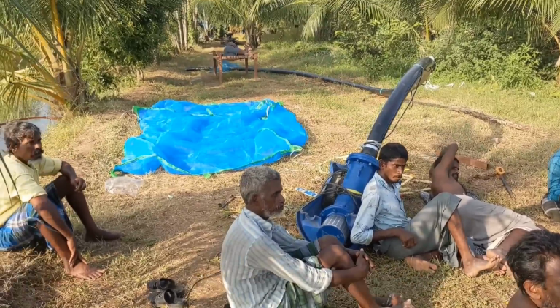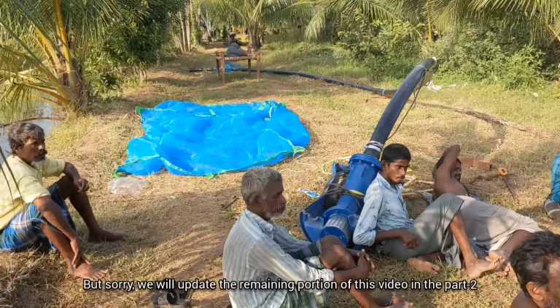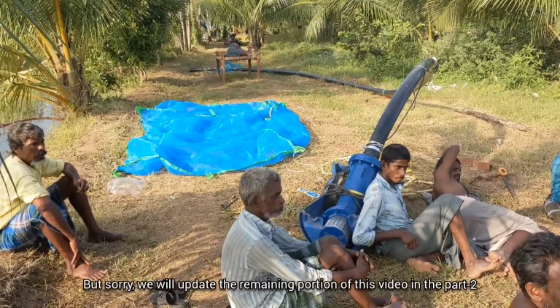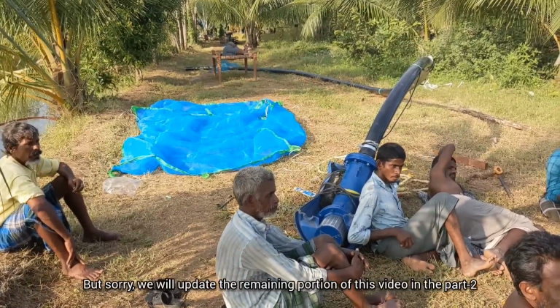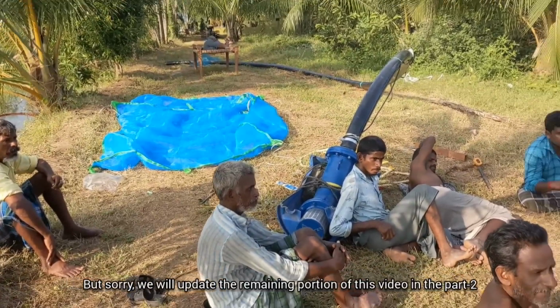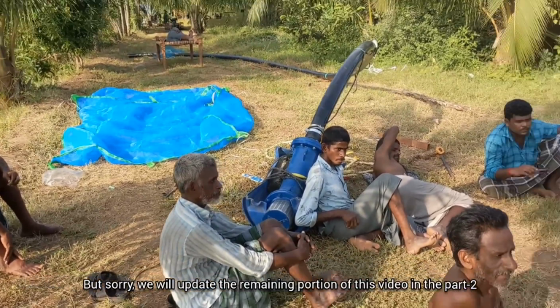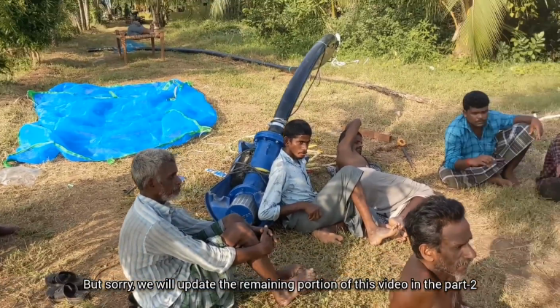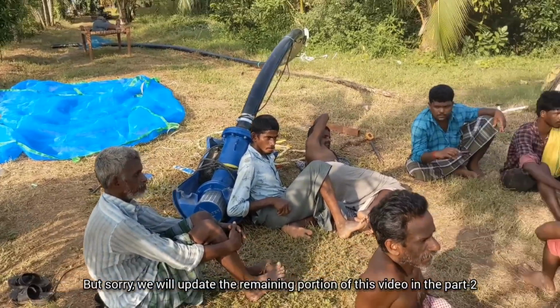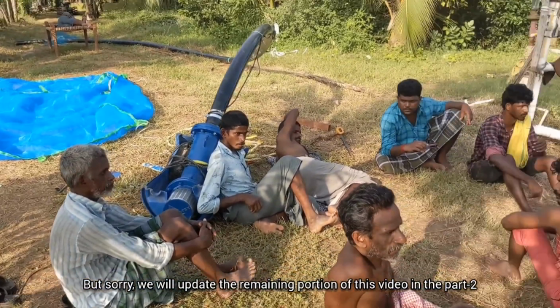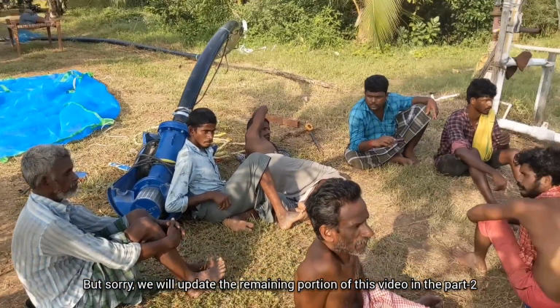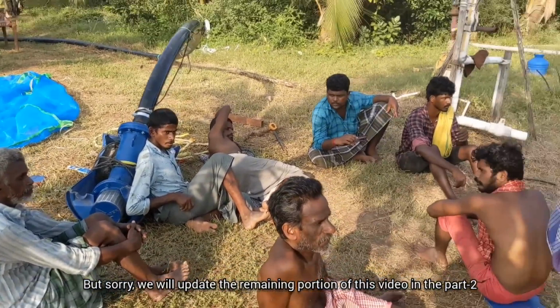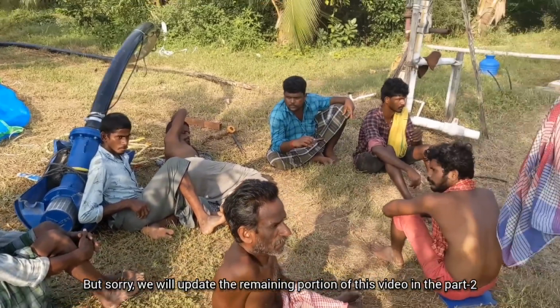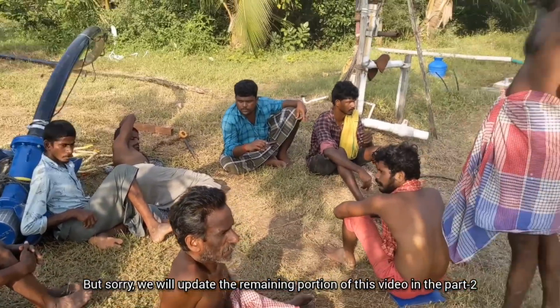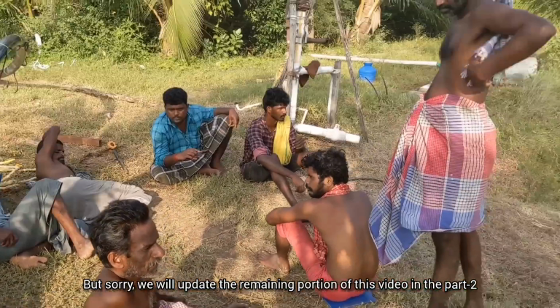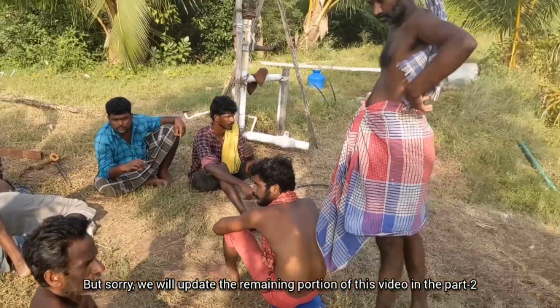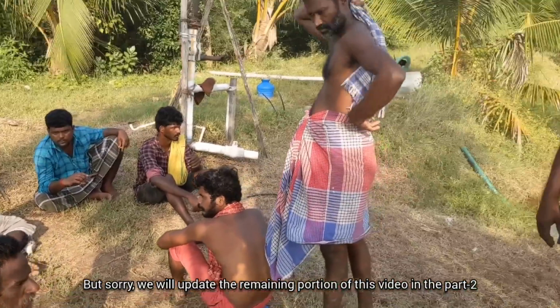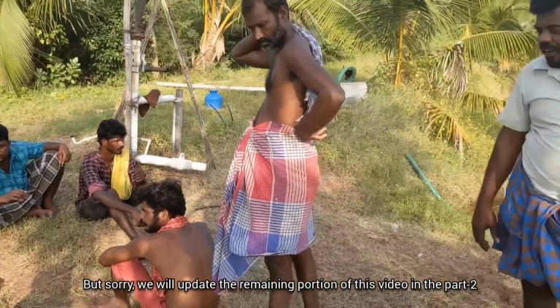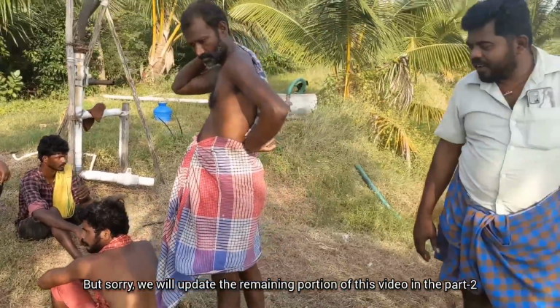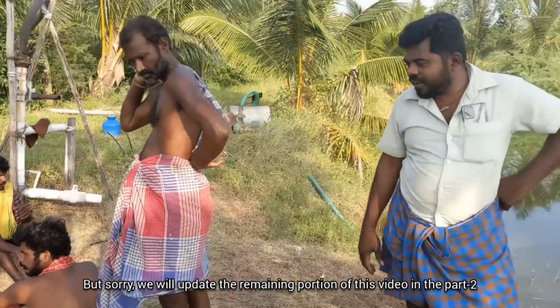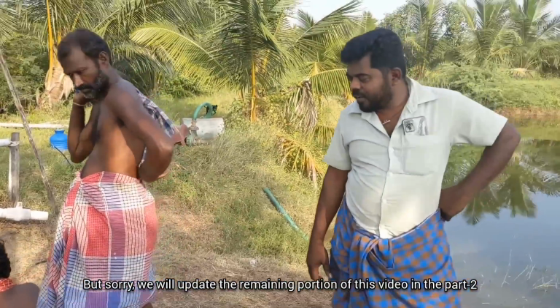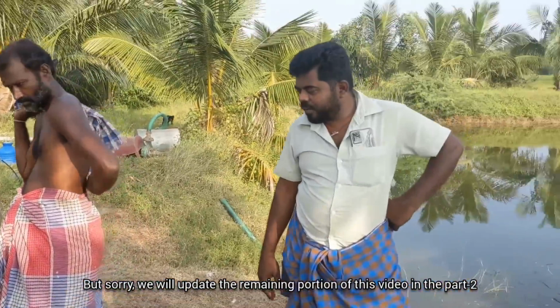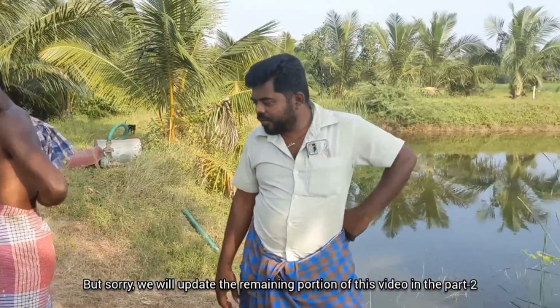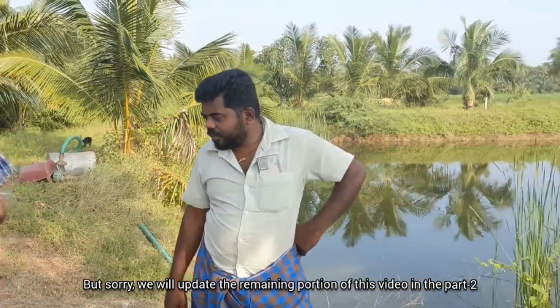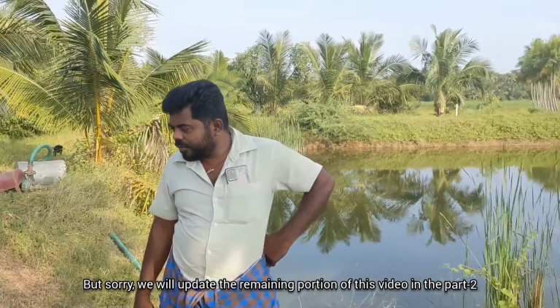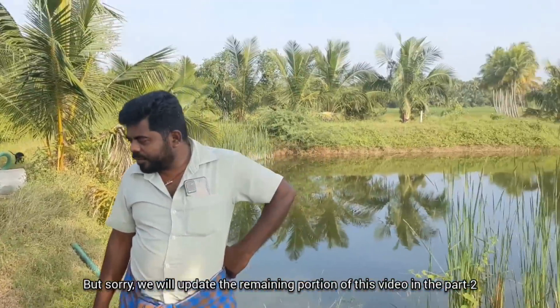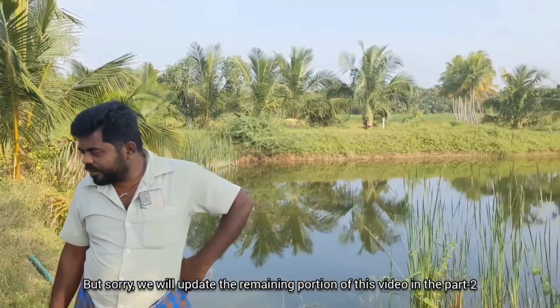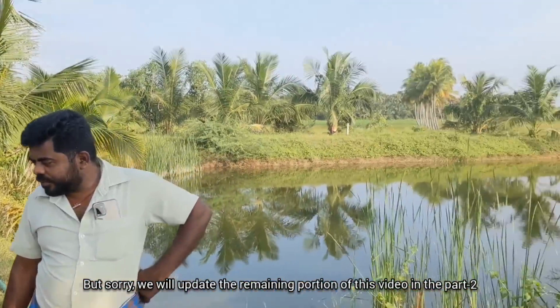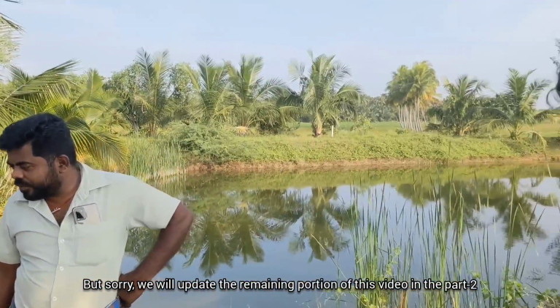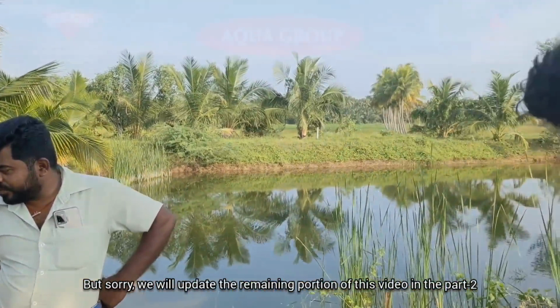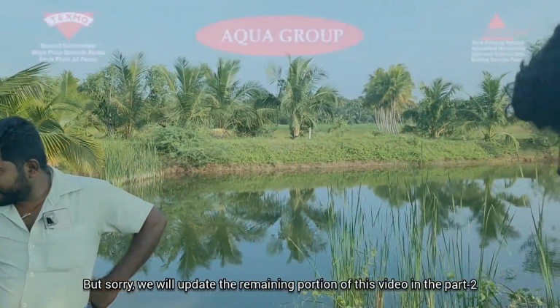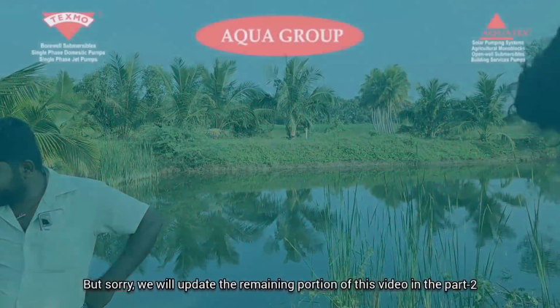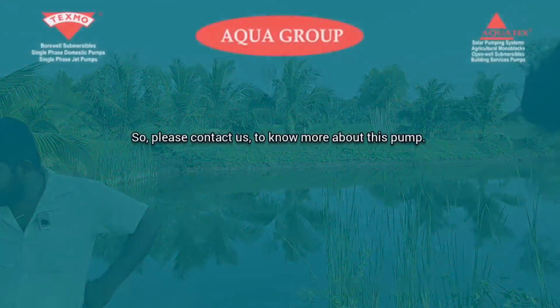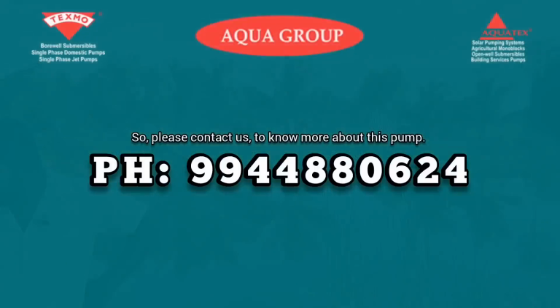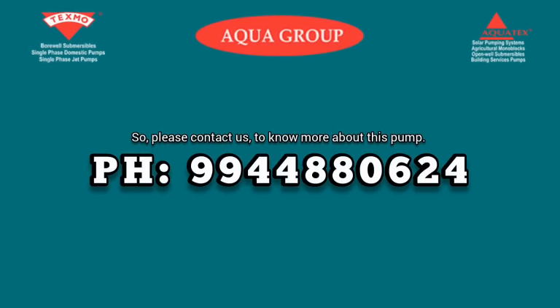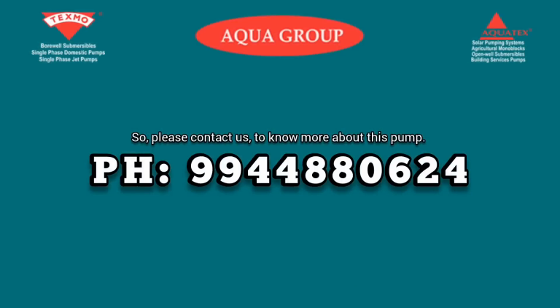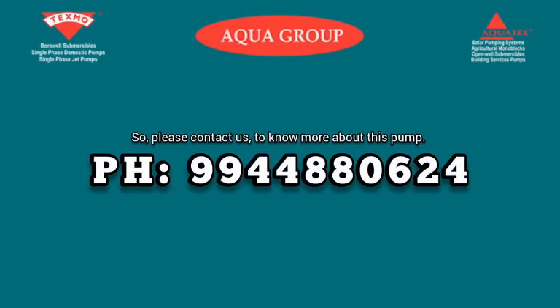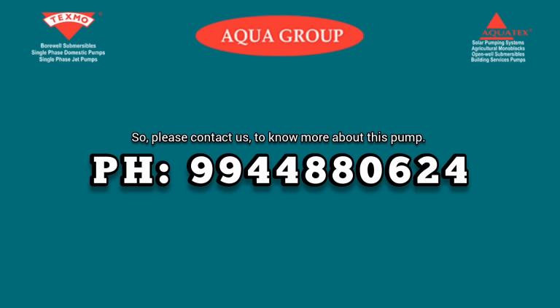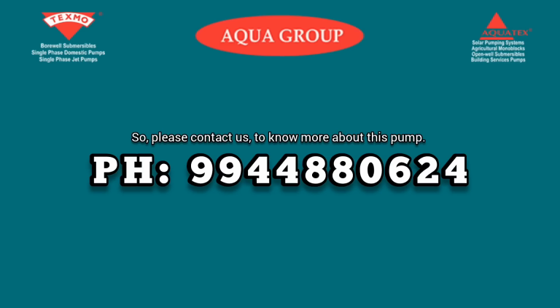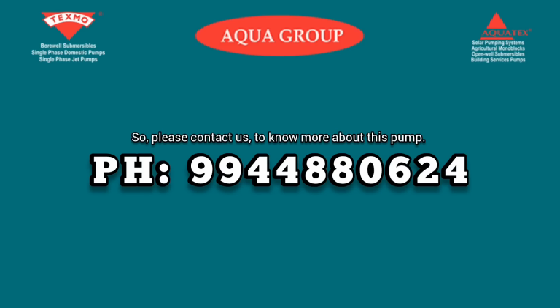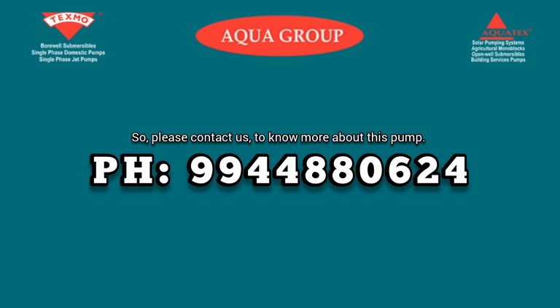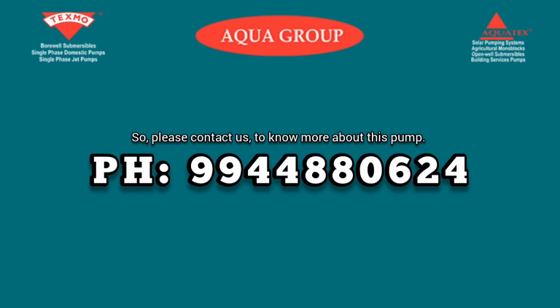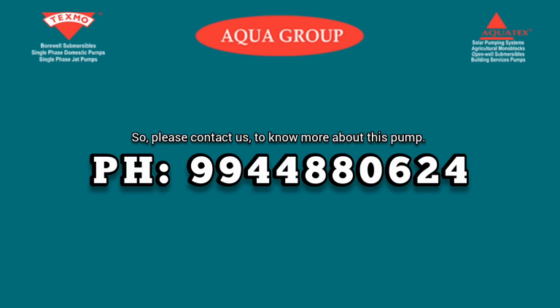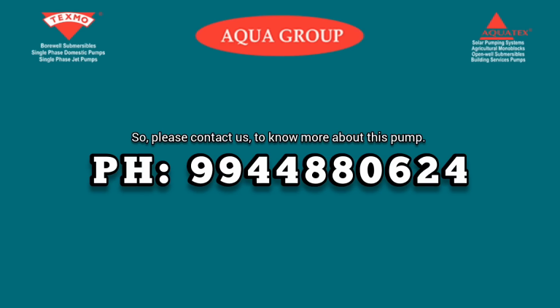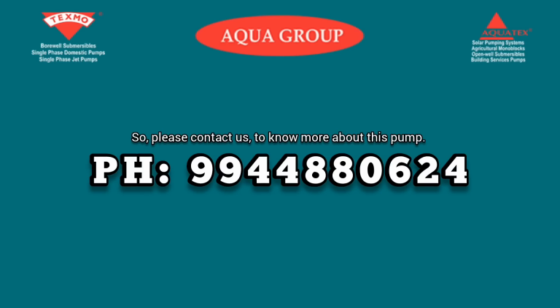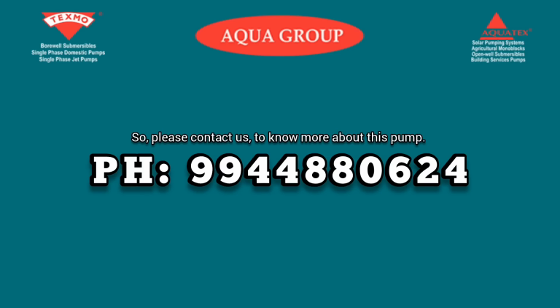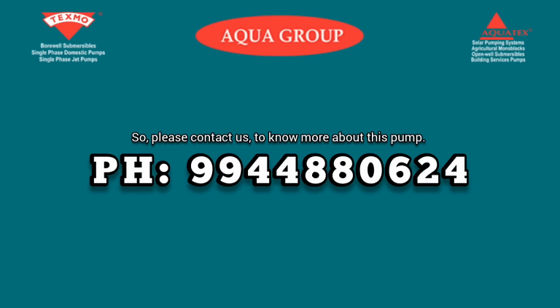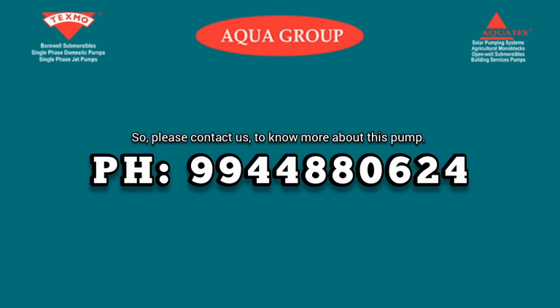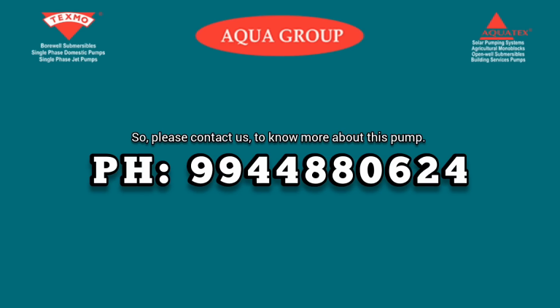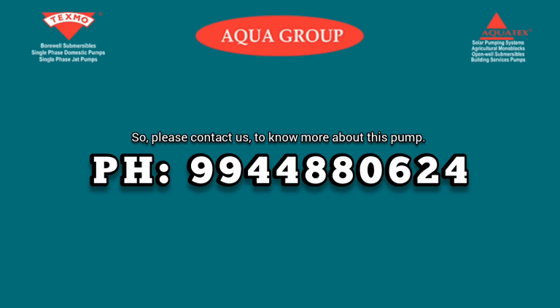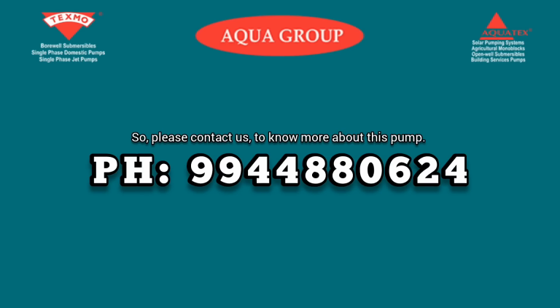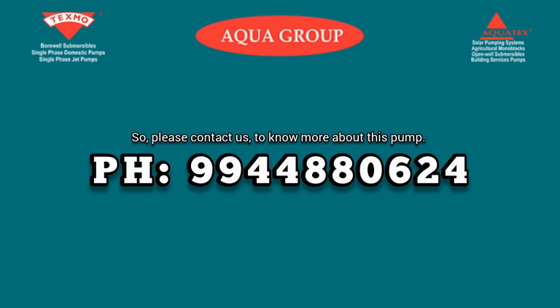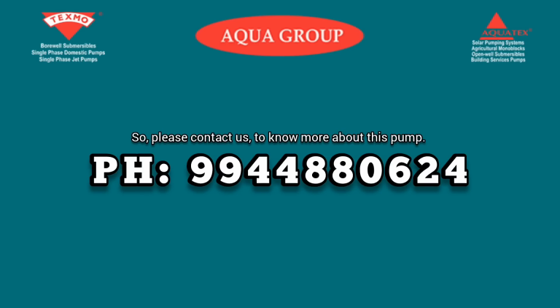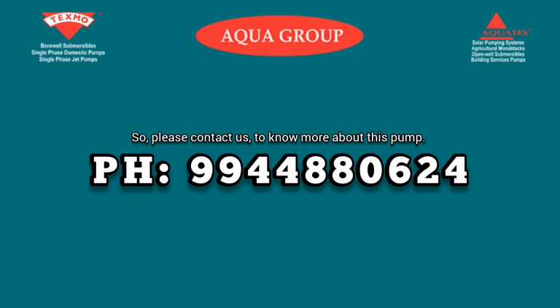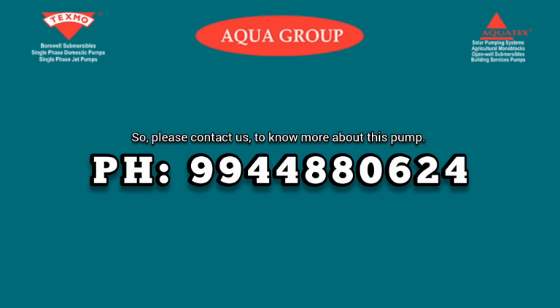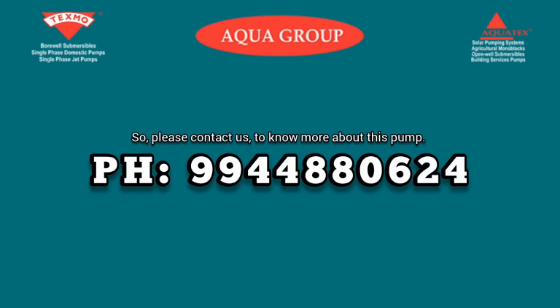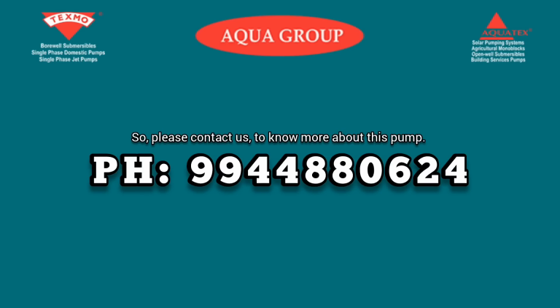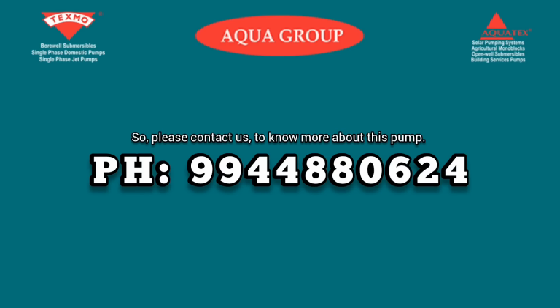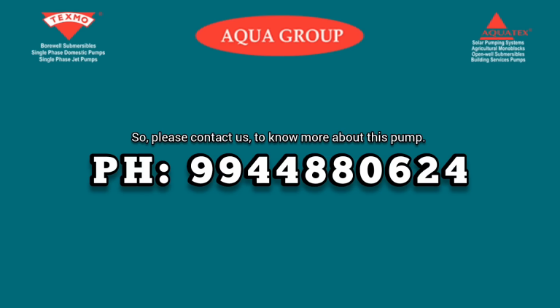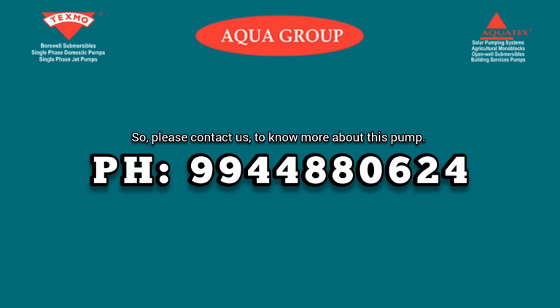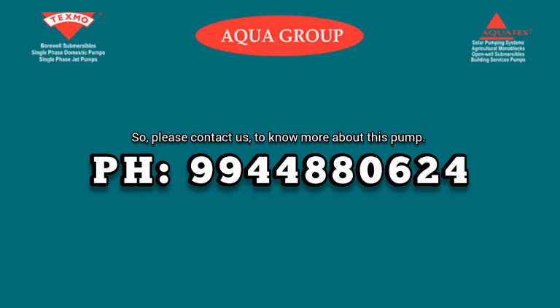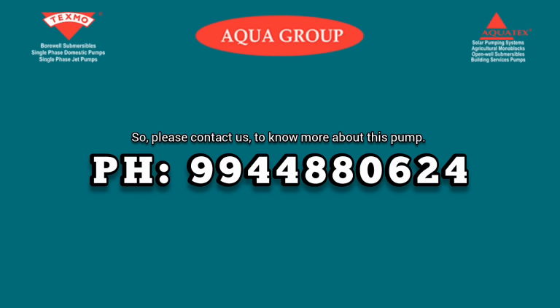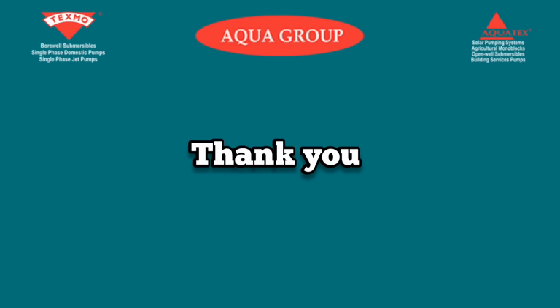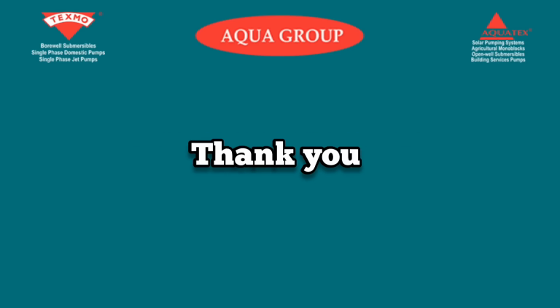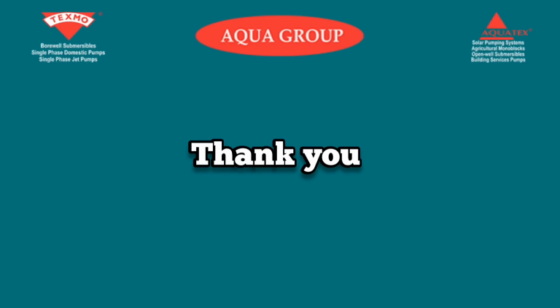We will update the remaining portion of this video in Part 2. Please contact us to know more about this pump. Thank you.